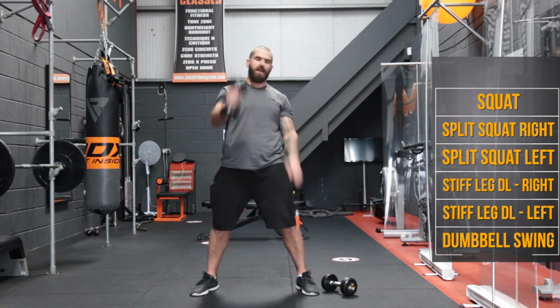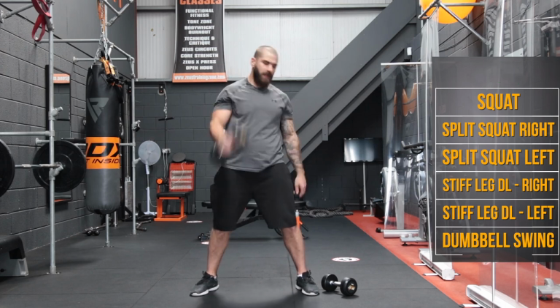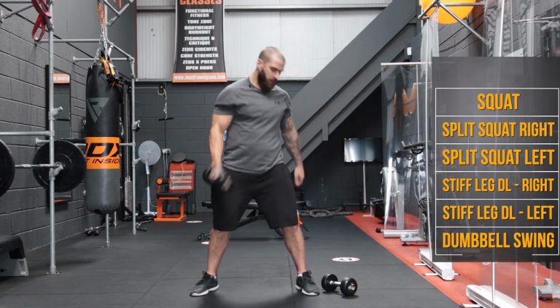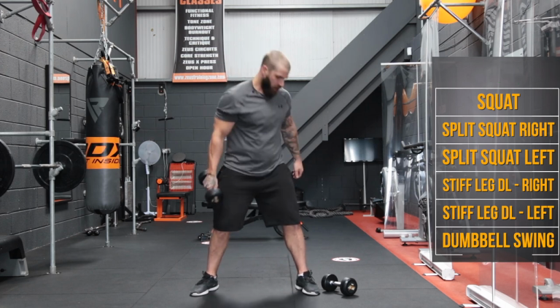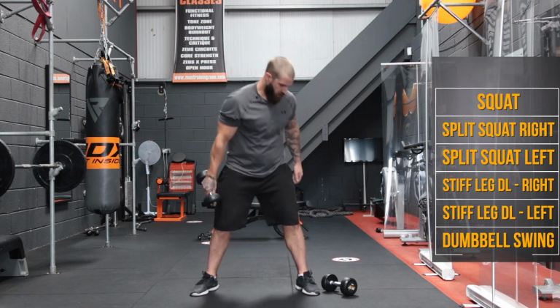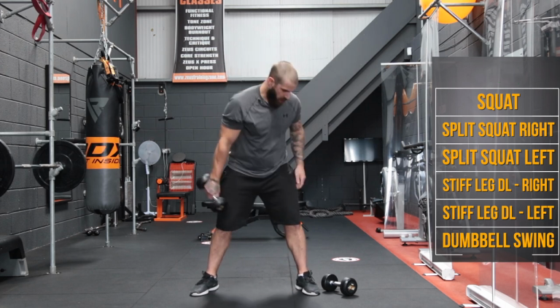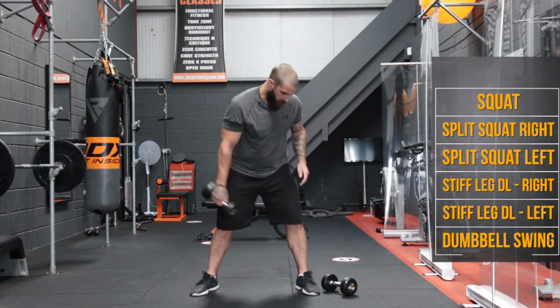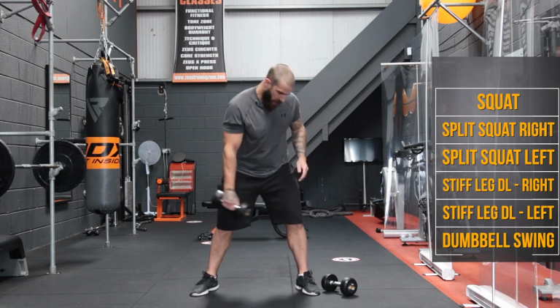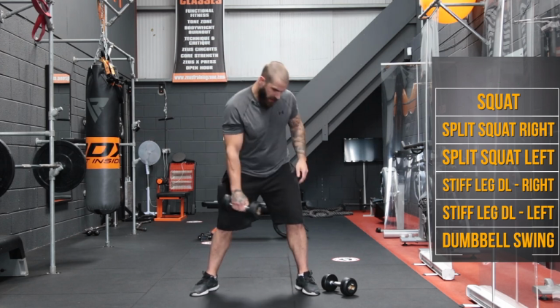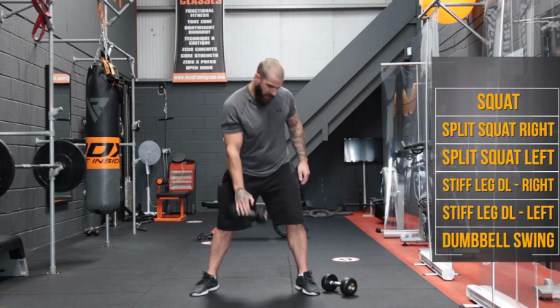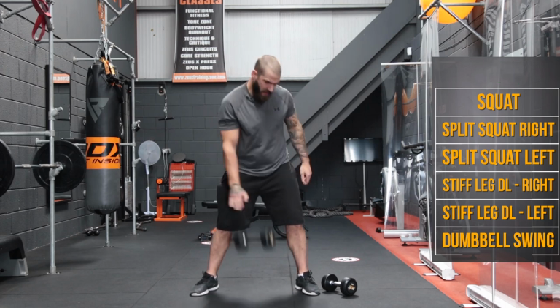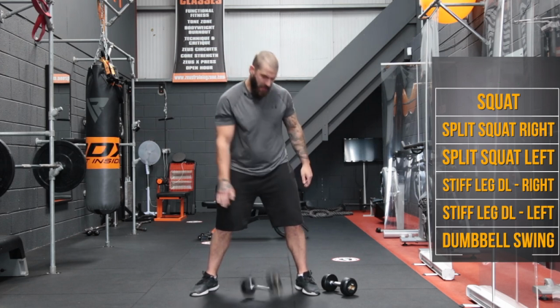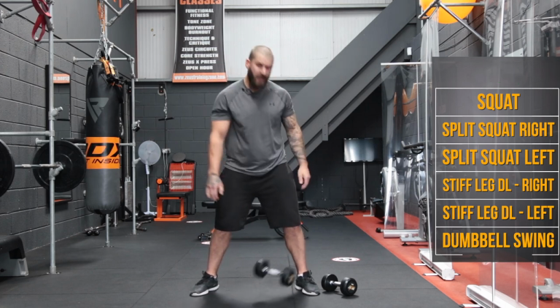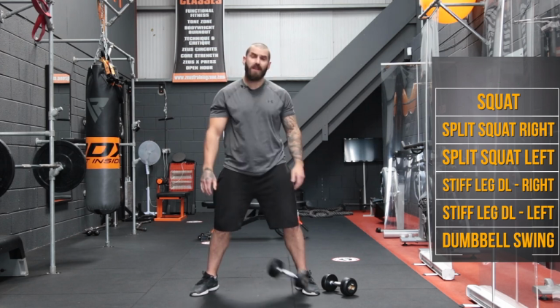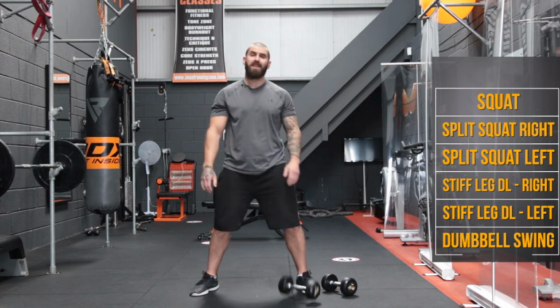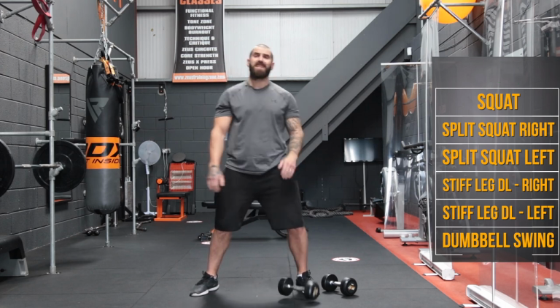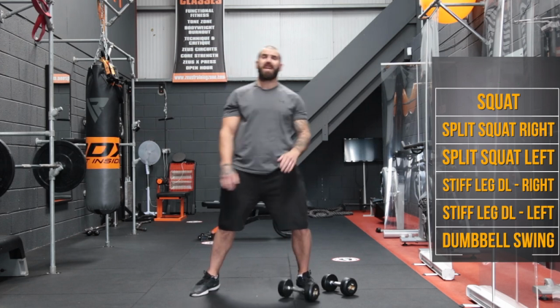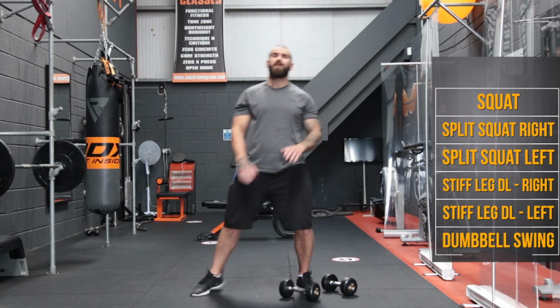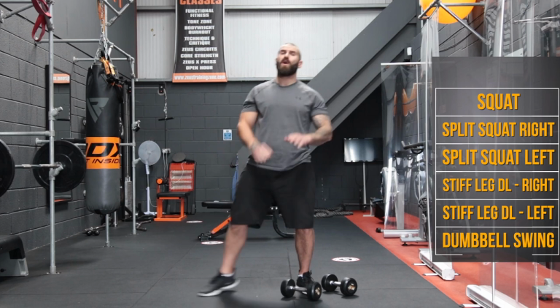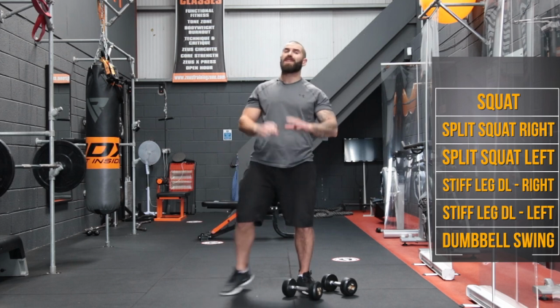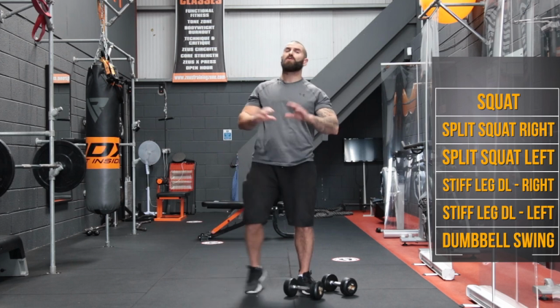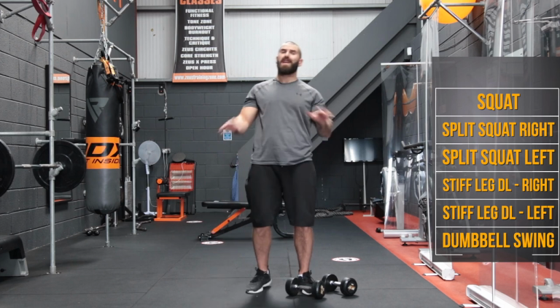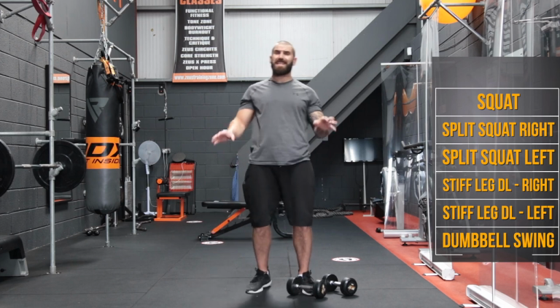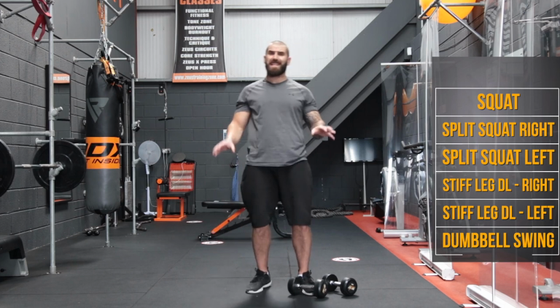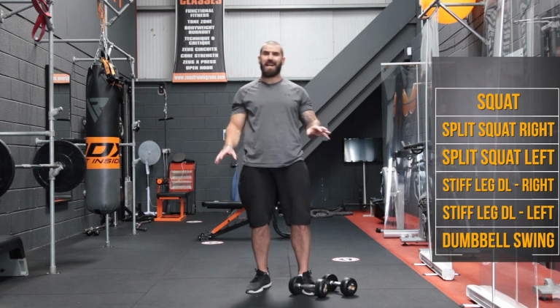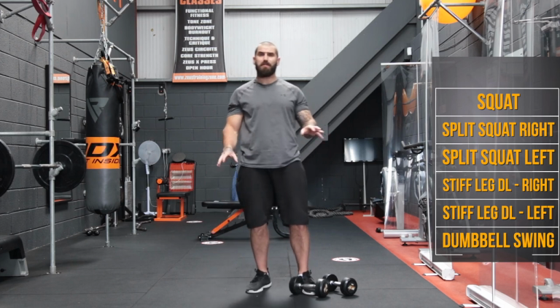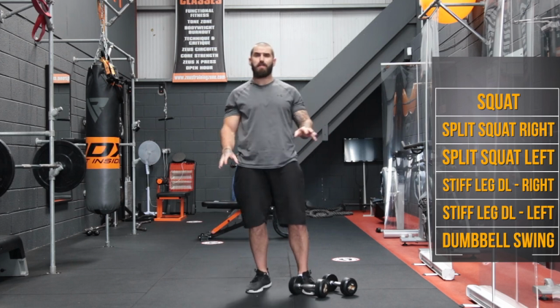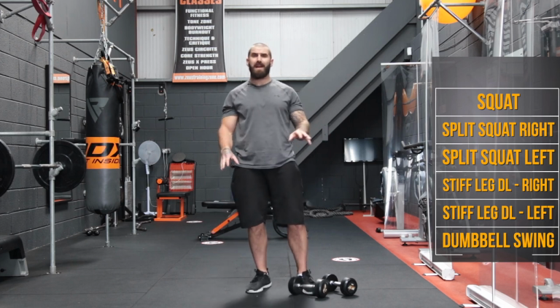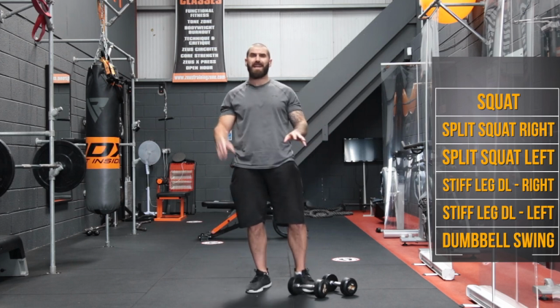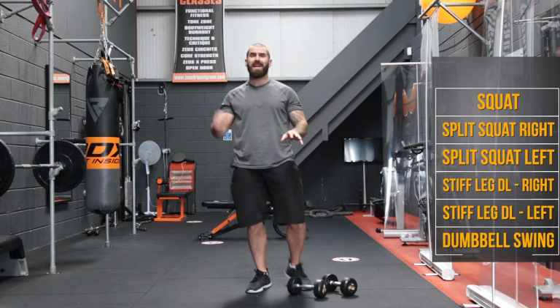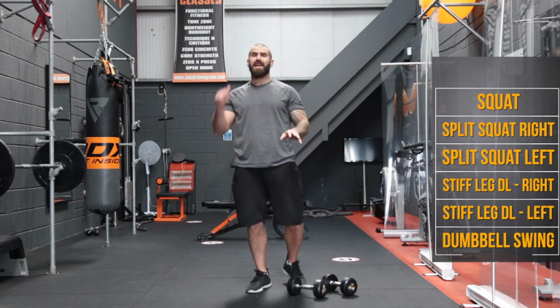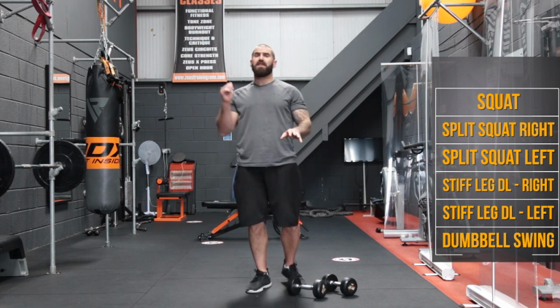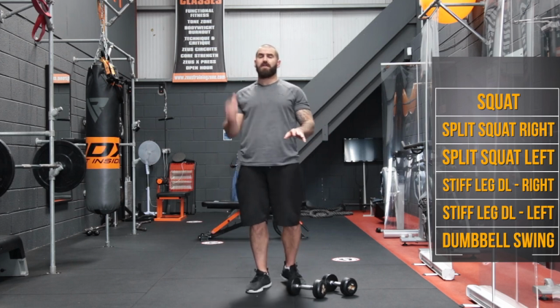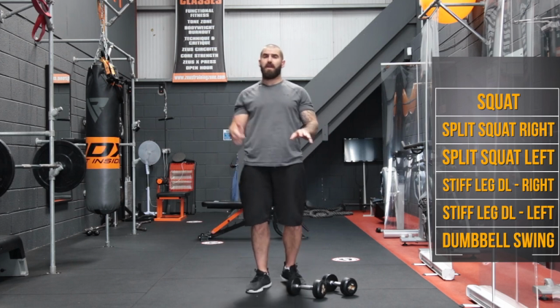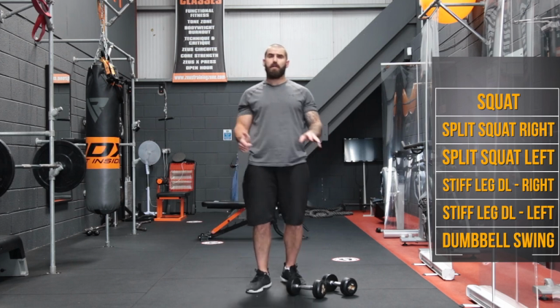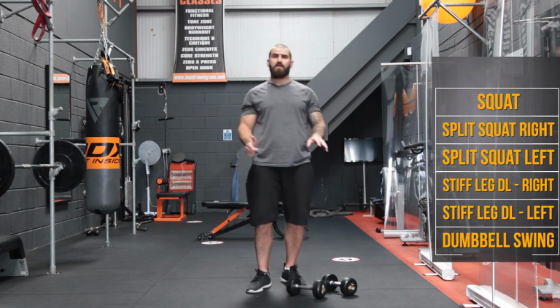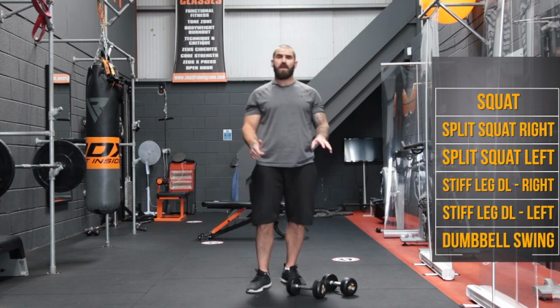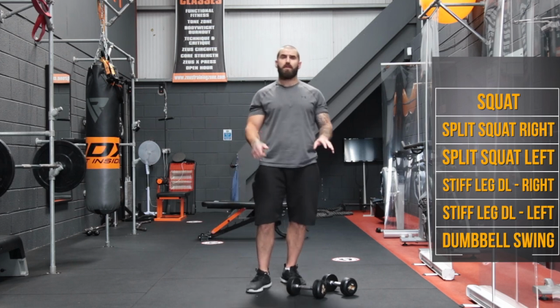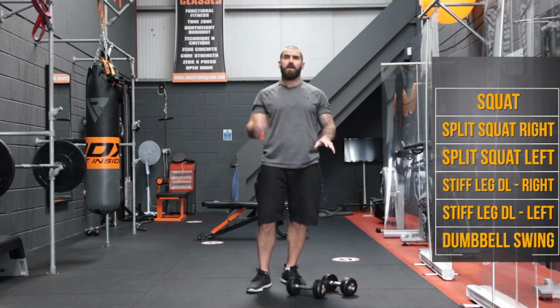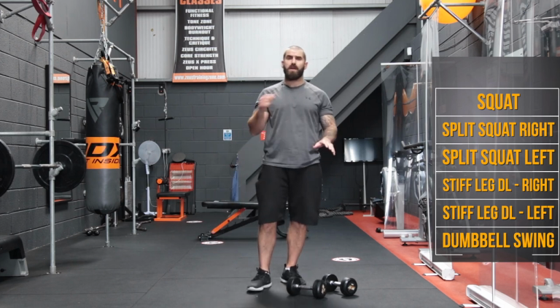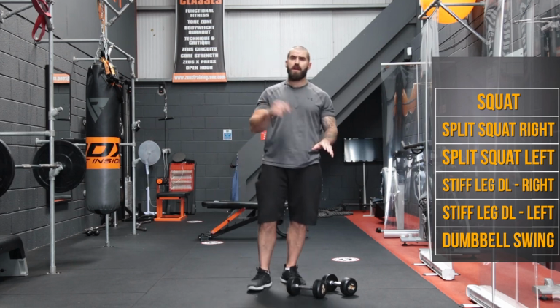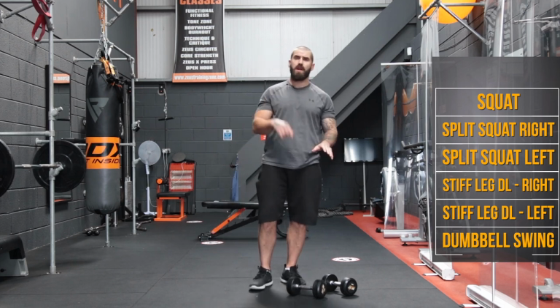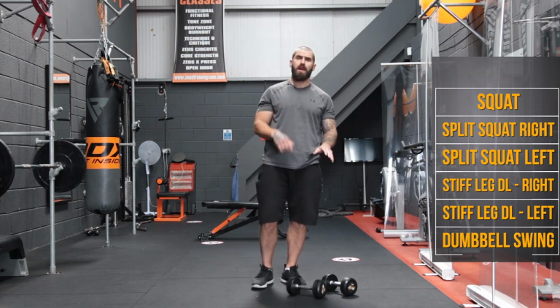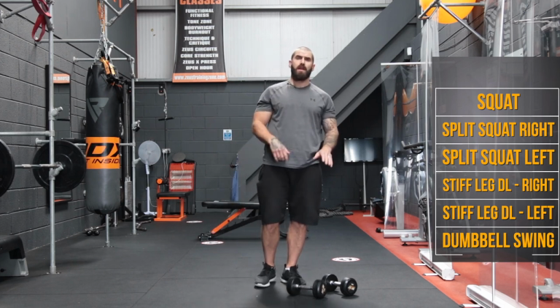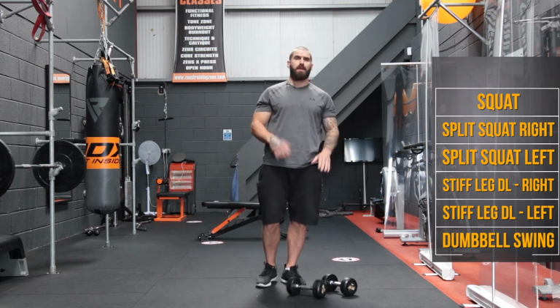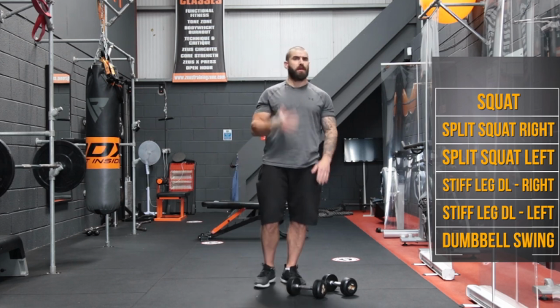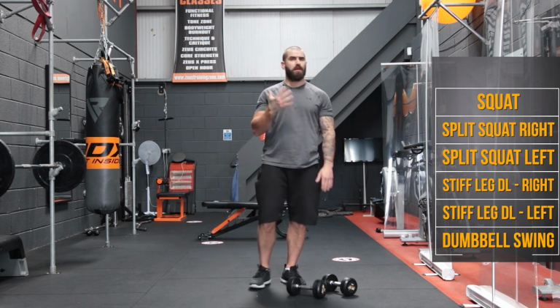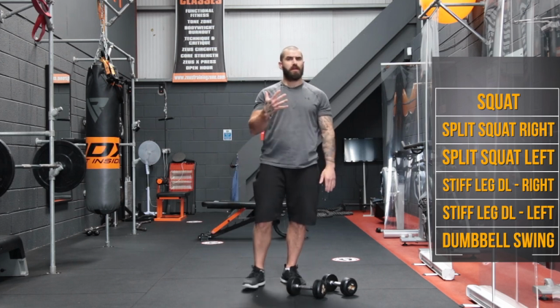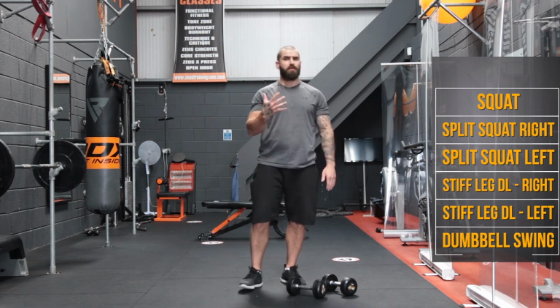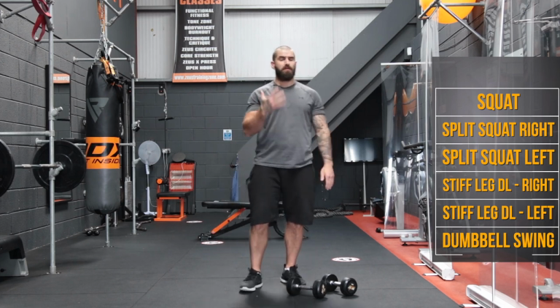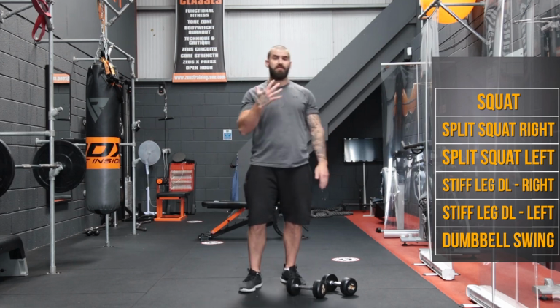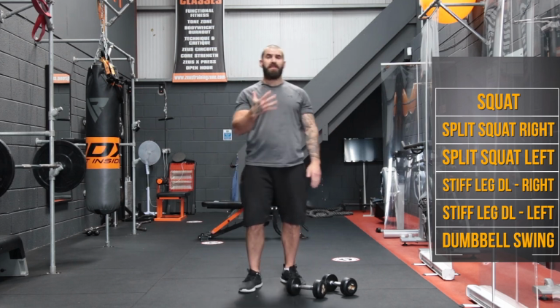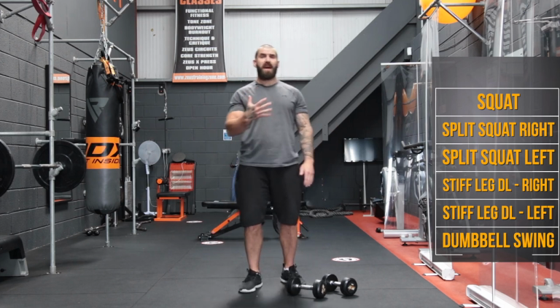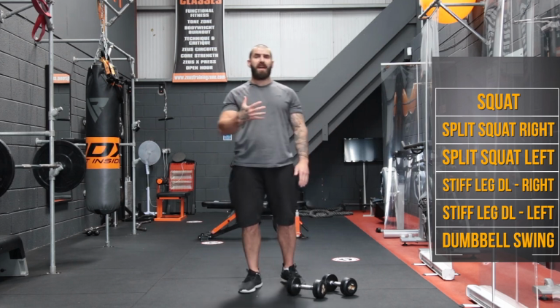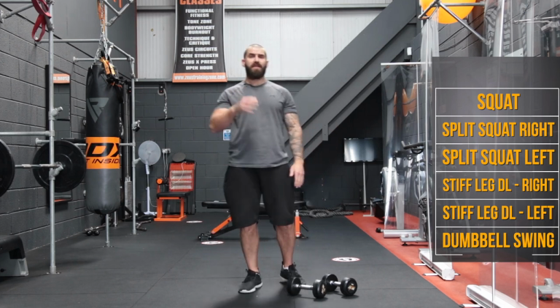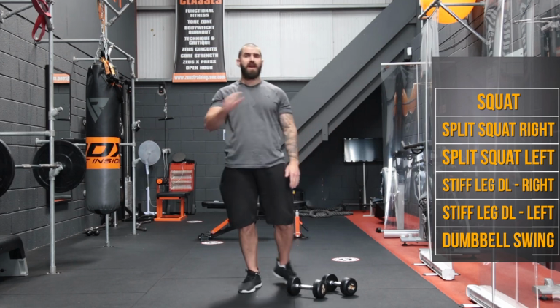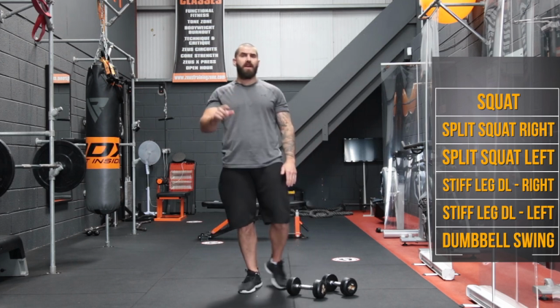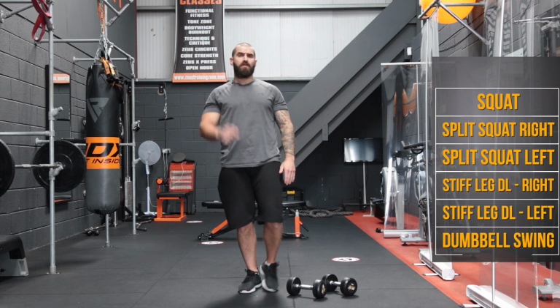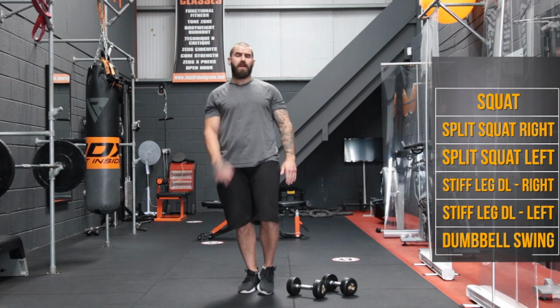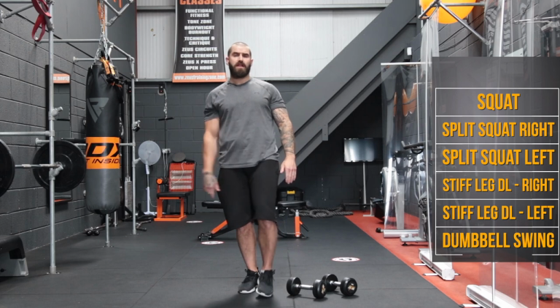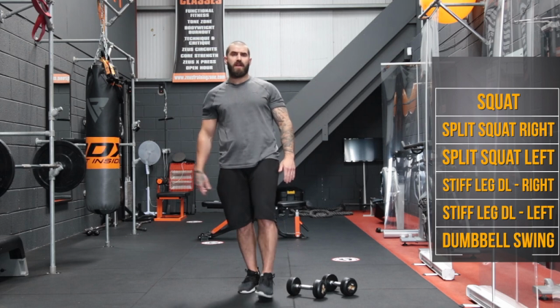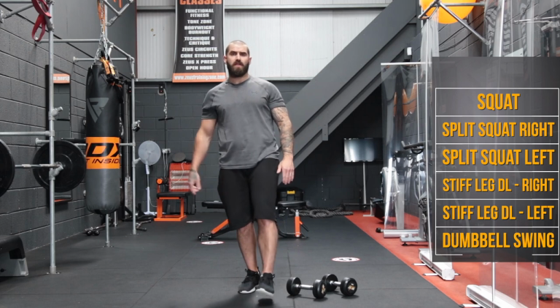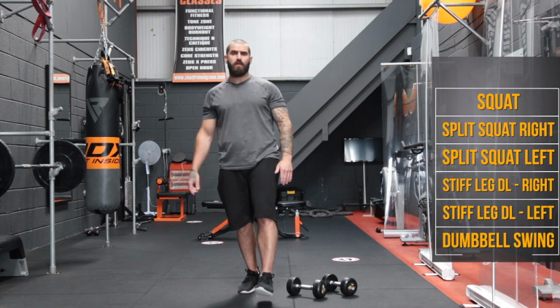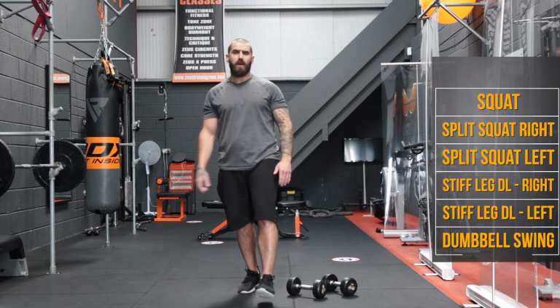Good job guys, going to take a quick 20-second break to grab a drink of water, then we're going from 5 right down to 1.